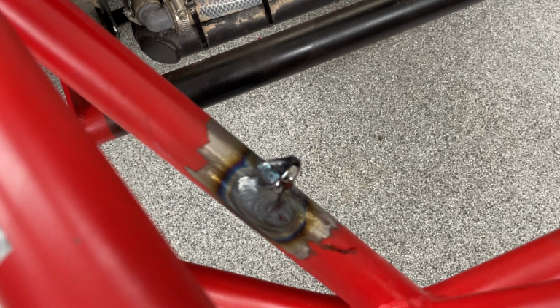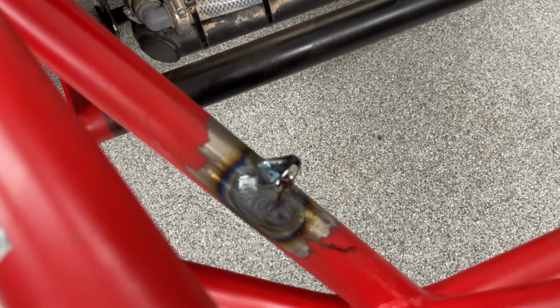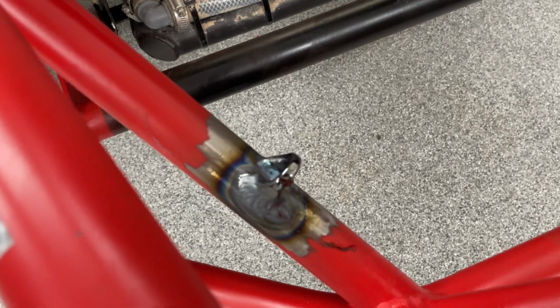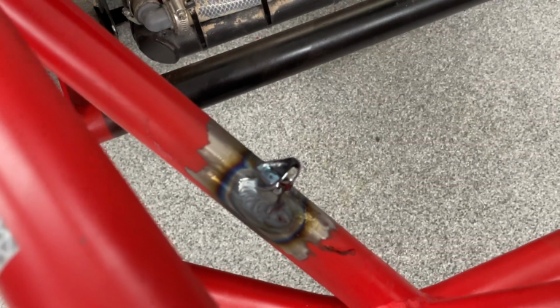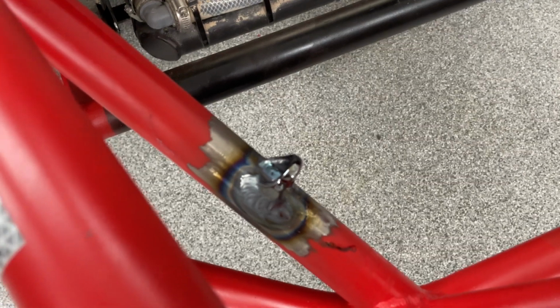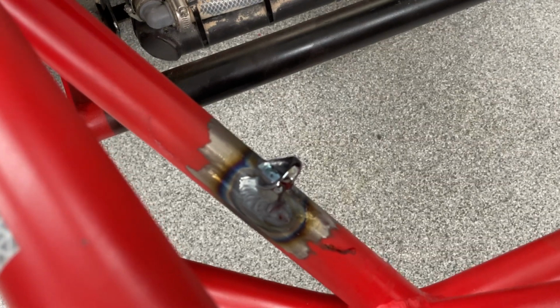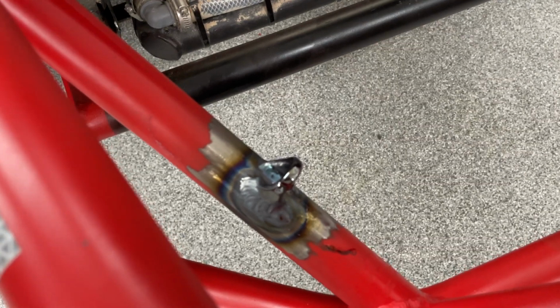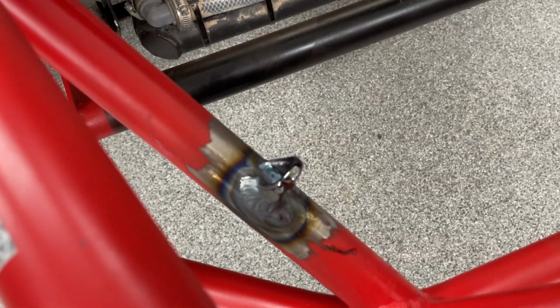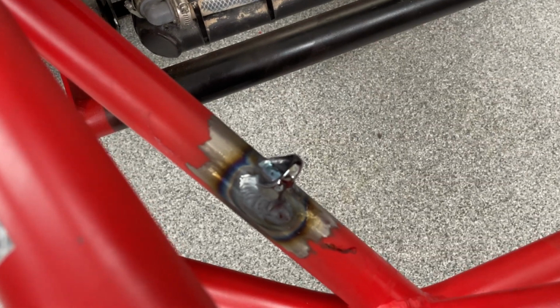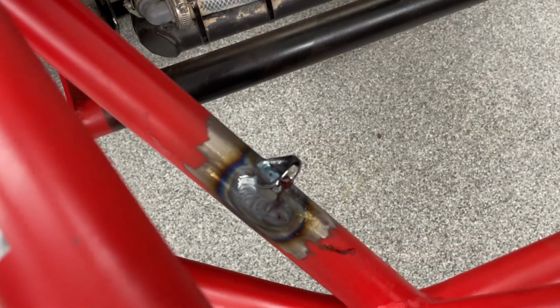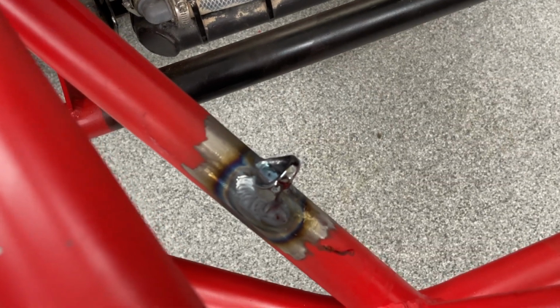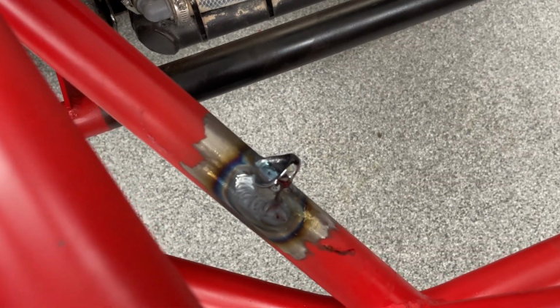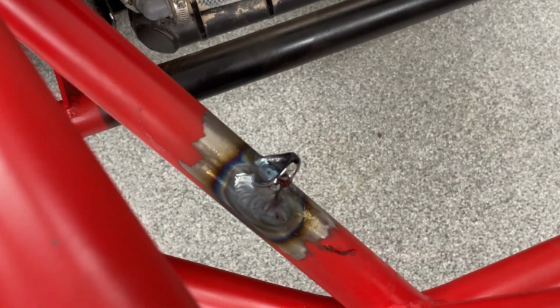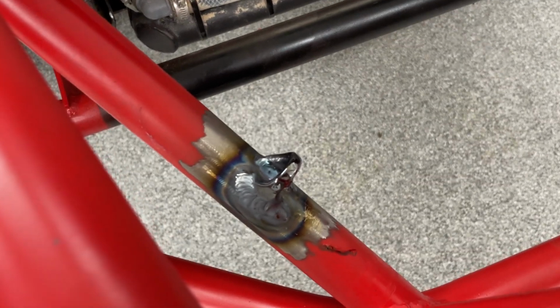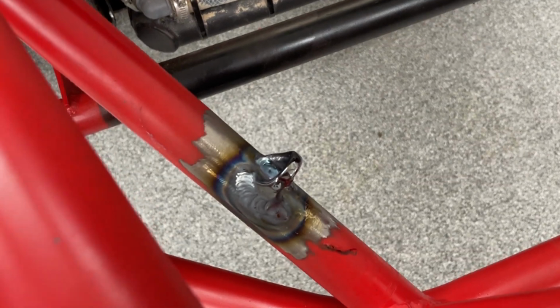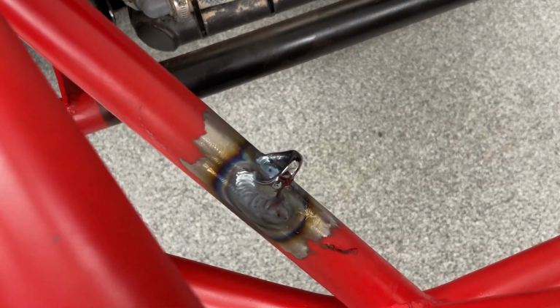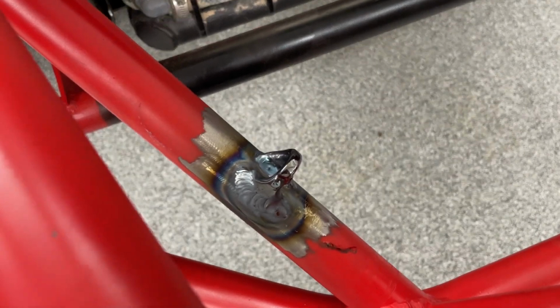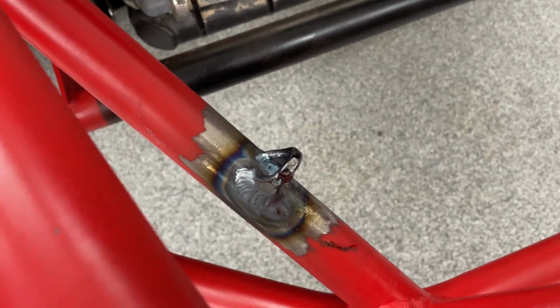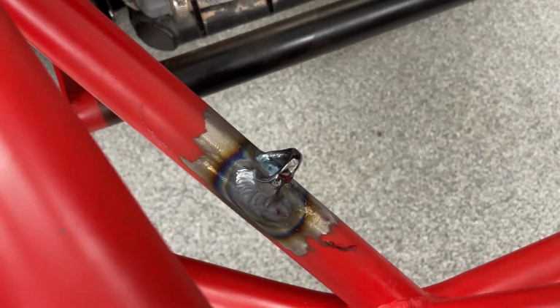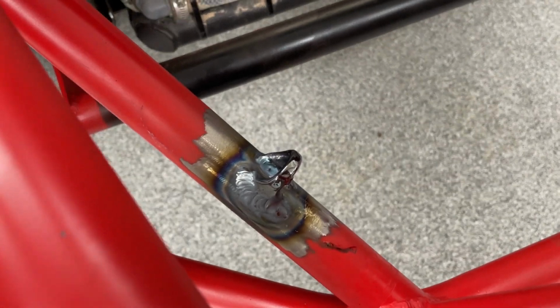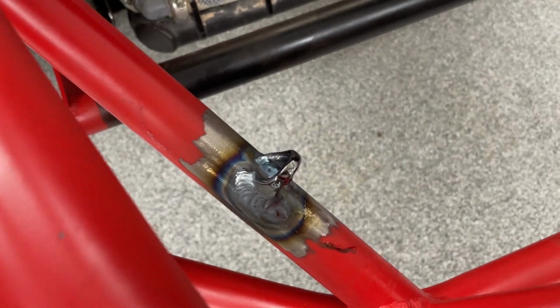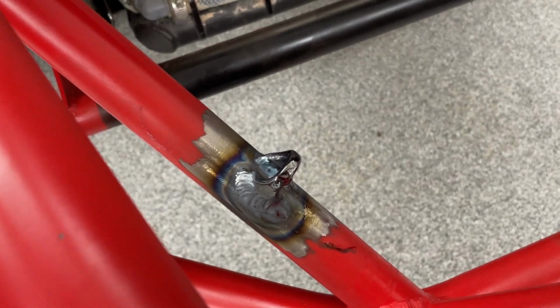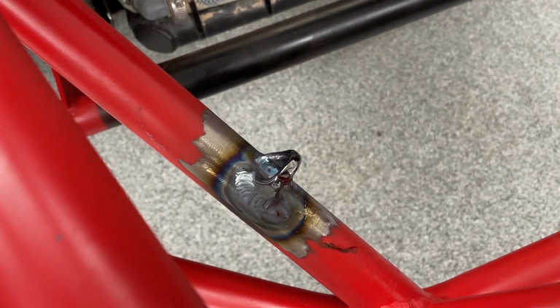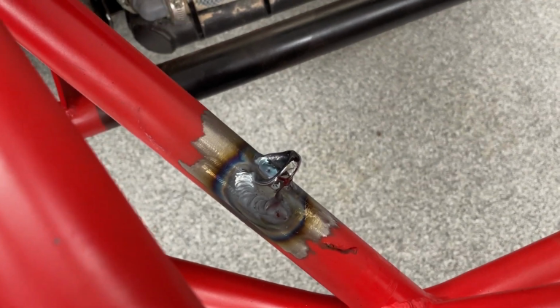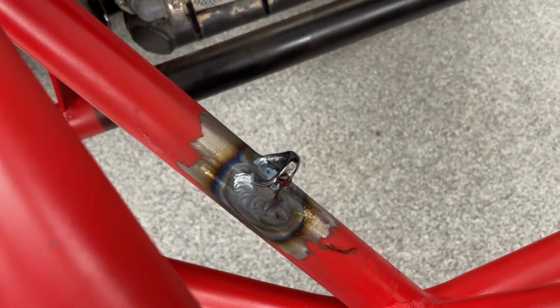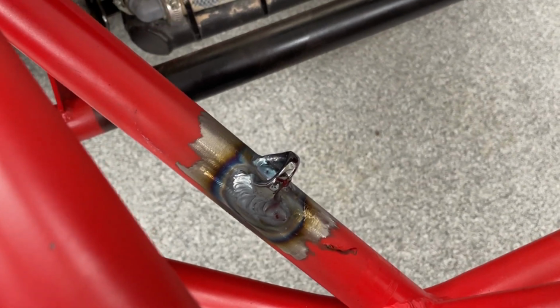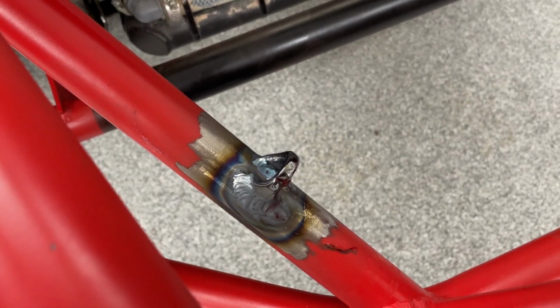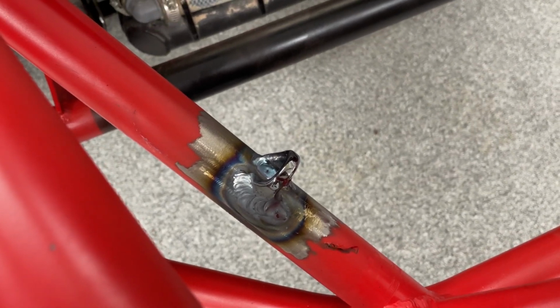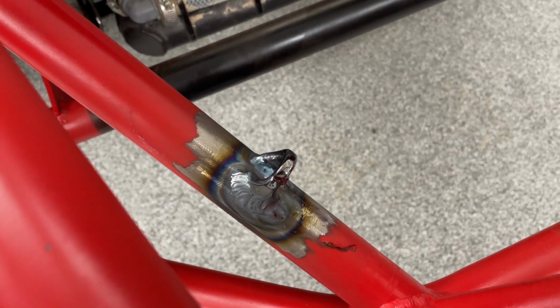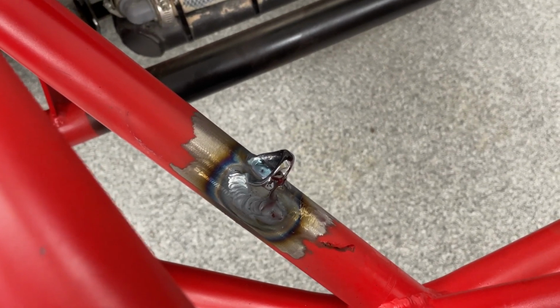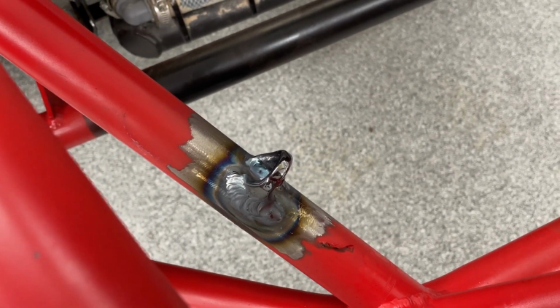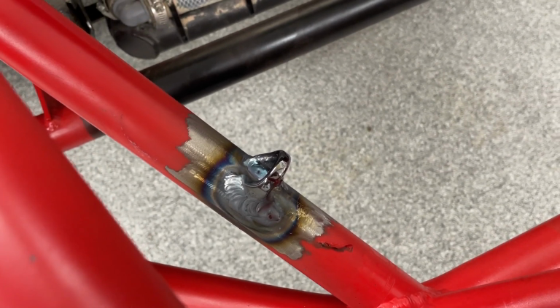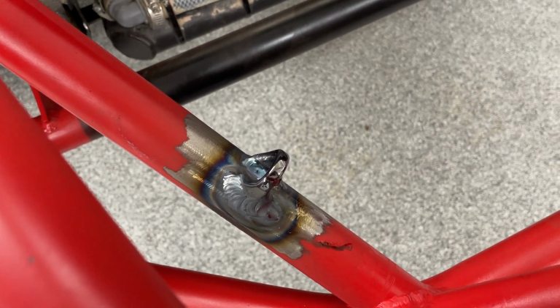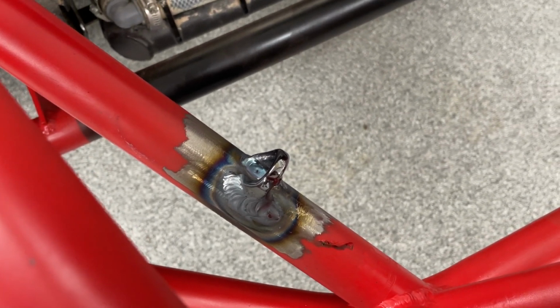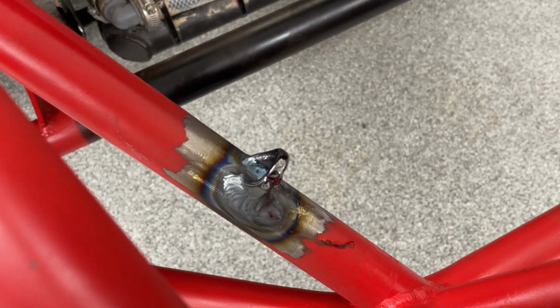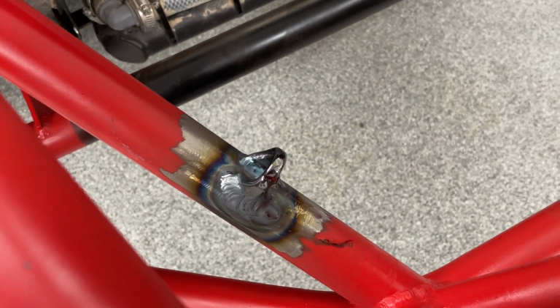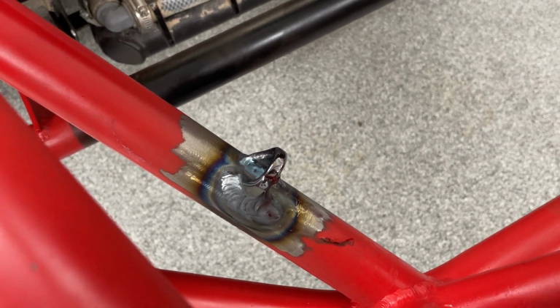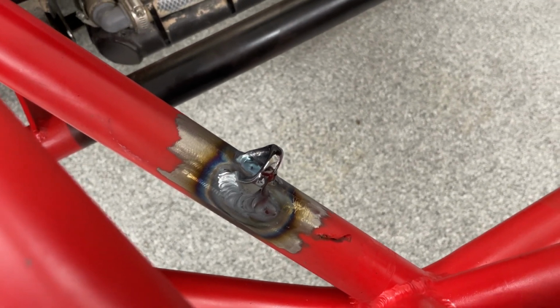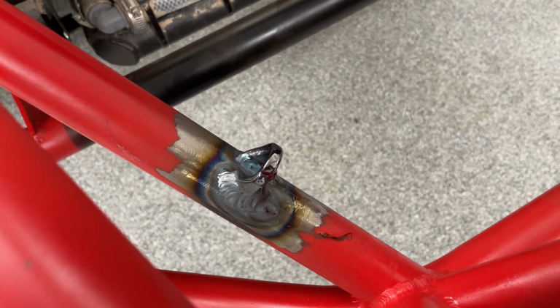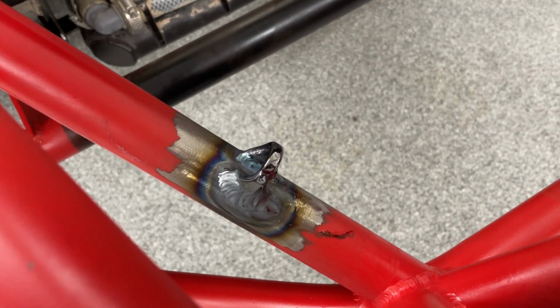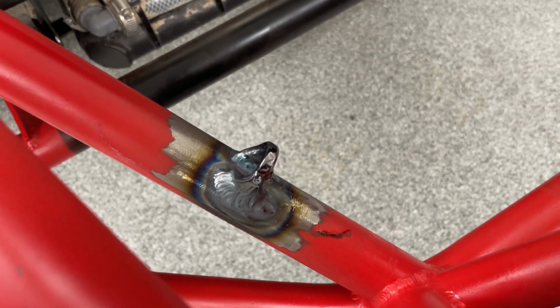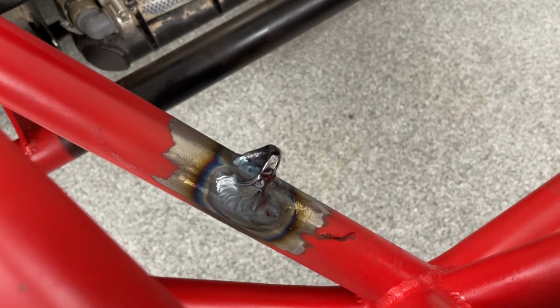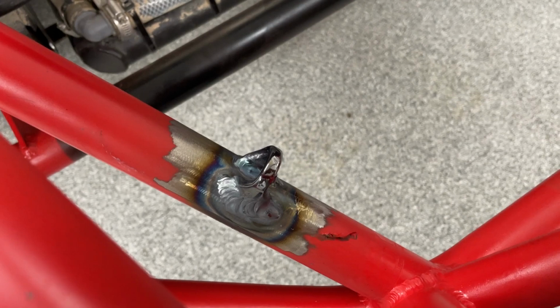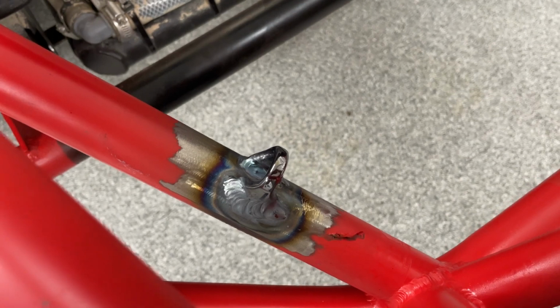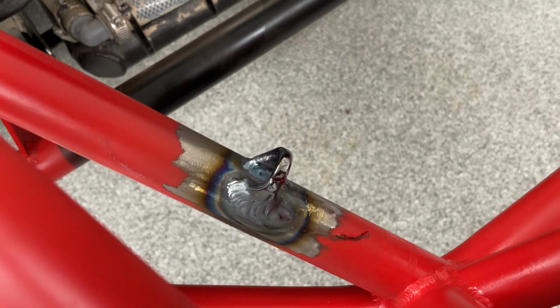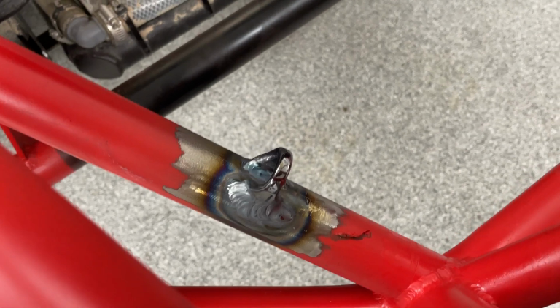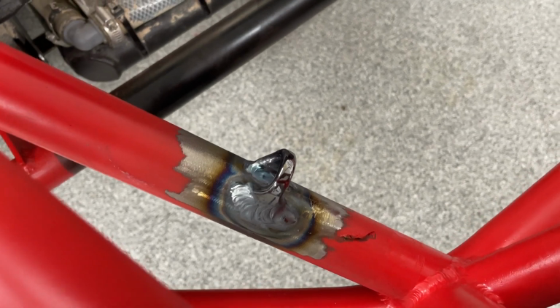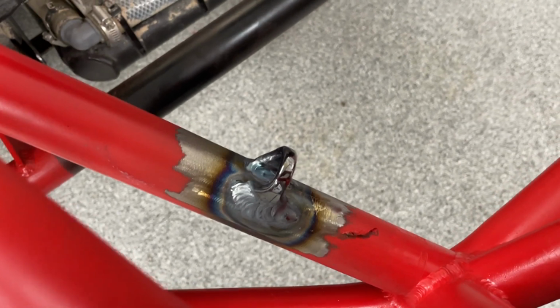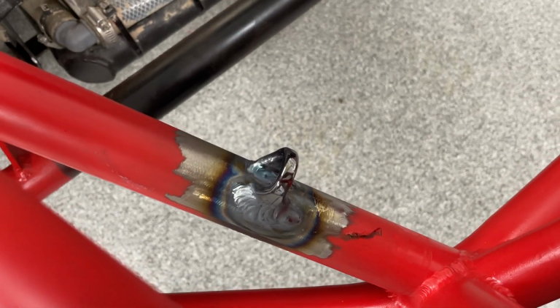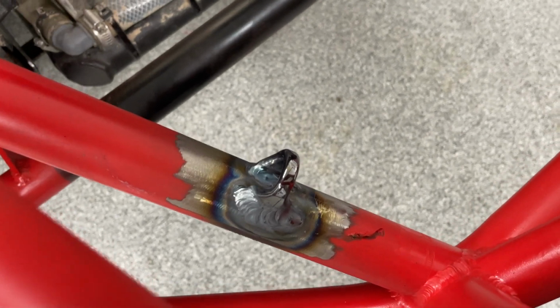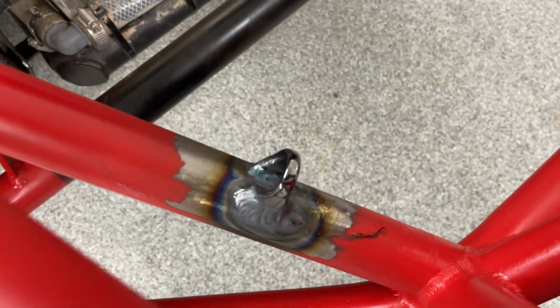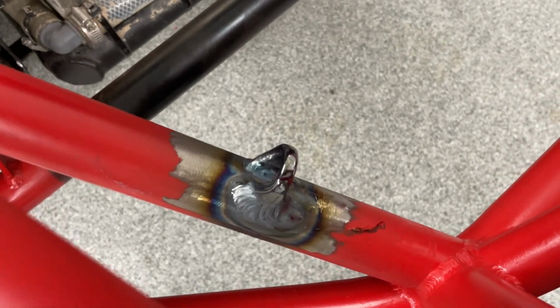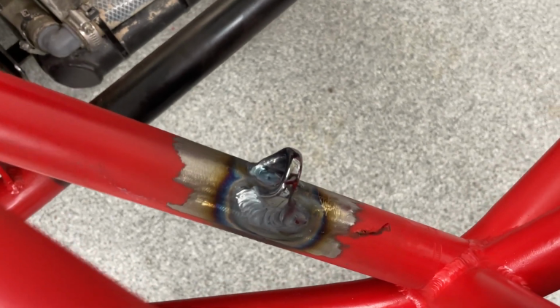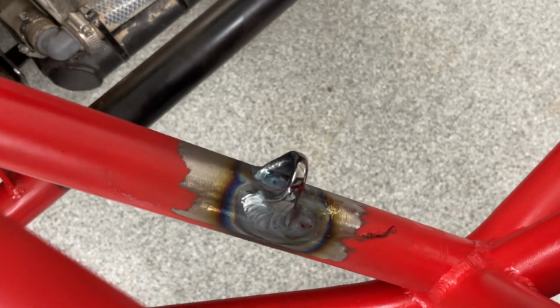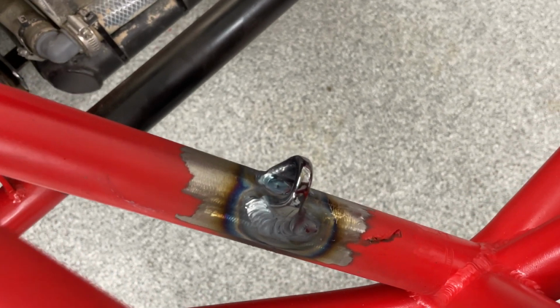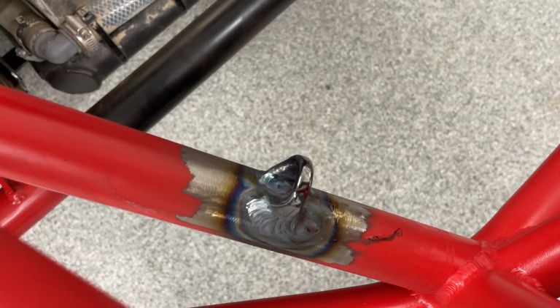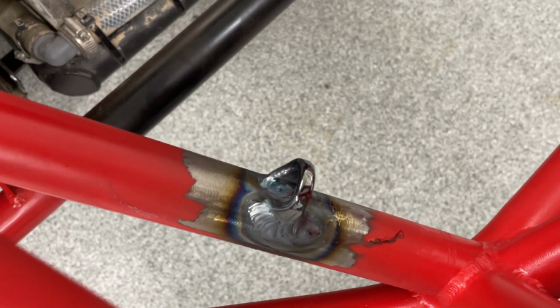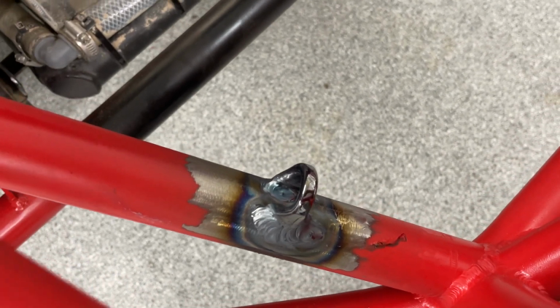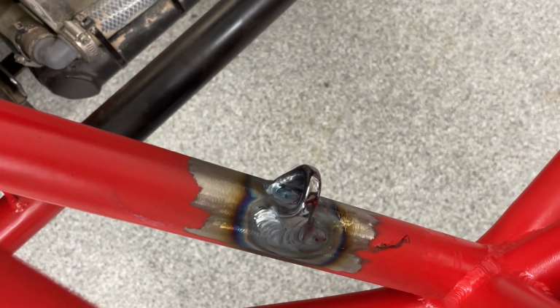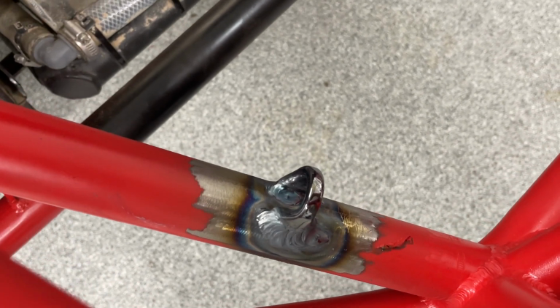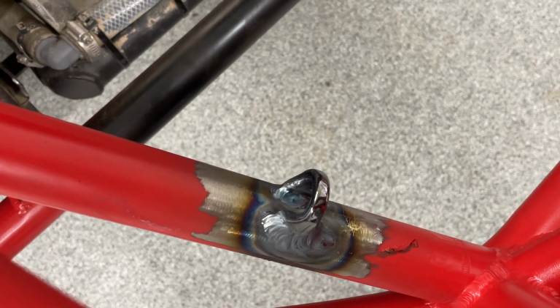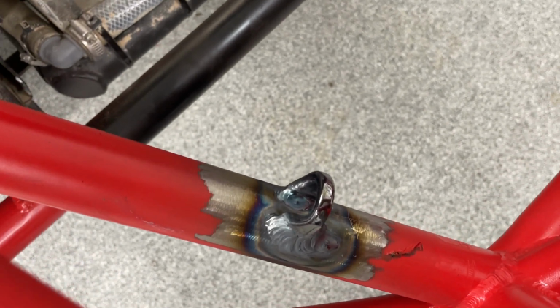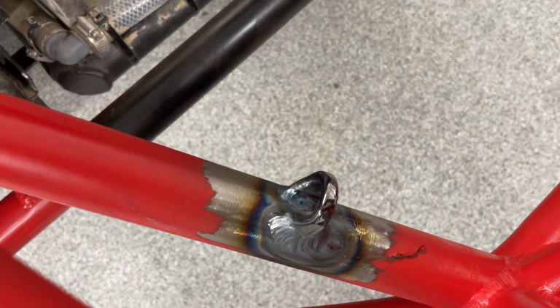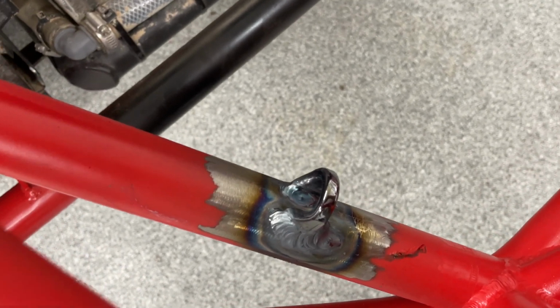Hi guys, I'm Nate from Good Man Racing, and I want to talk about welding, especially a strange kind called a seal weld.